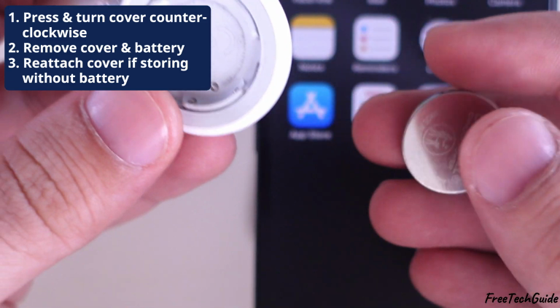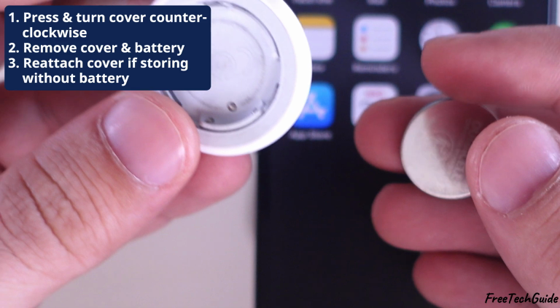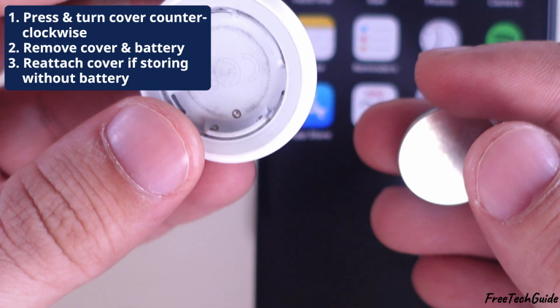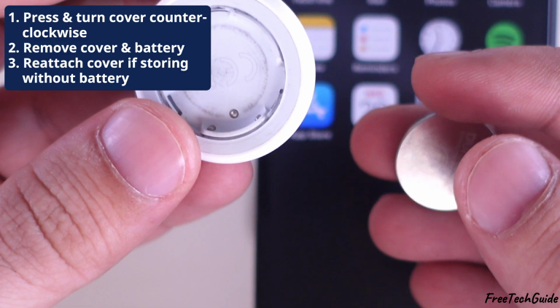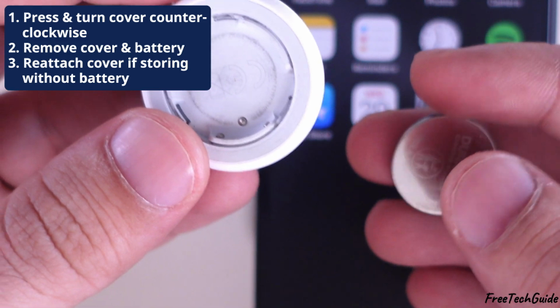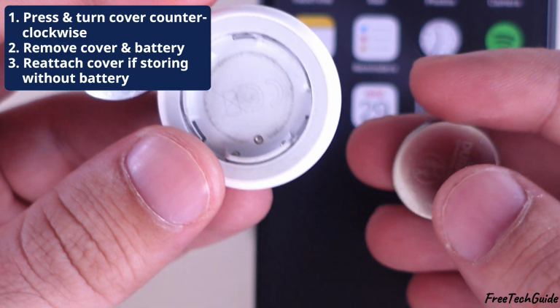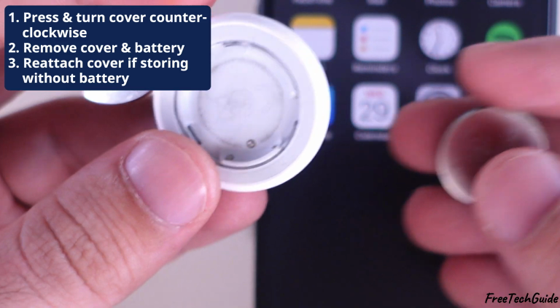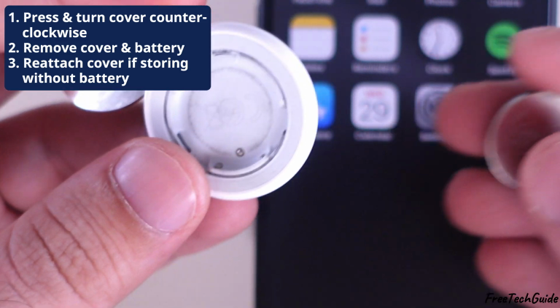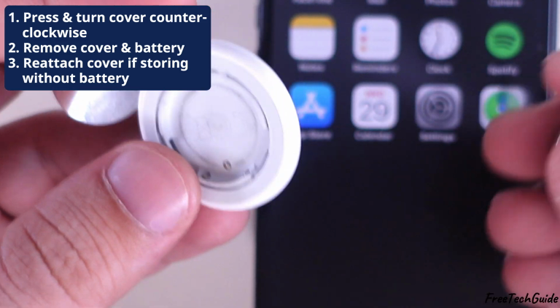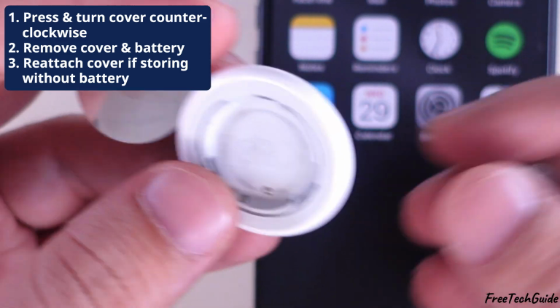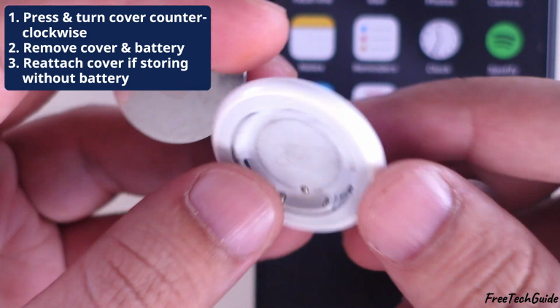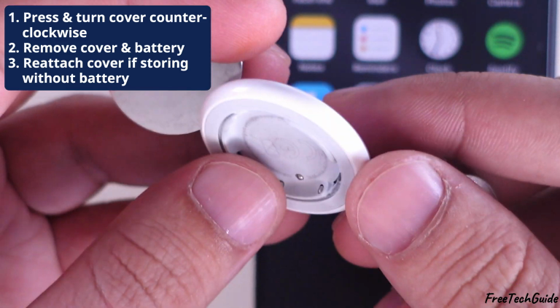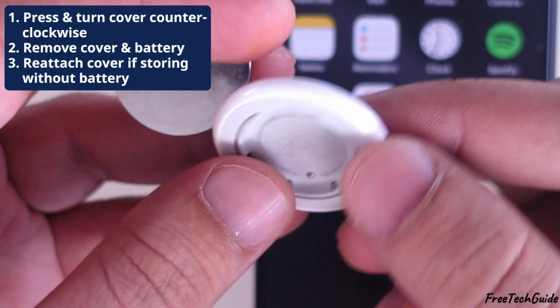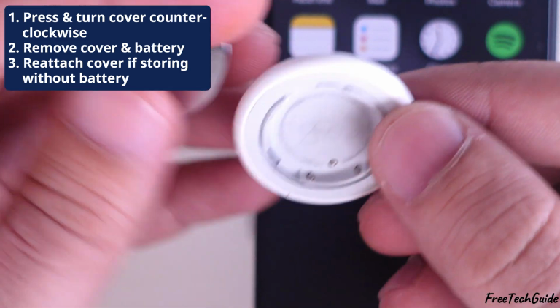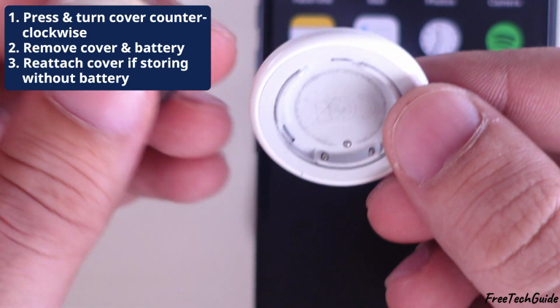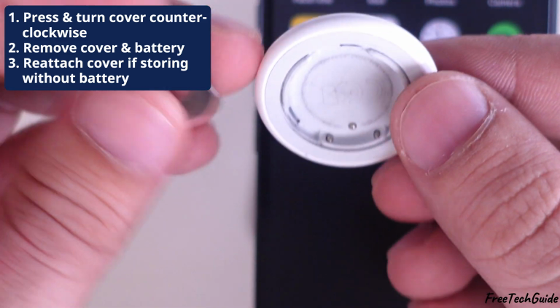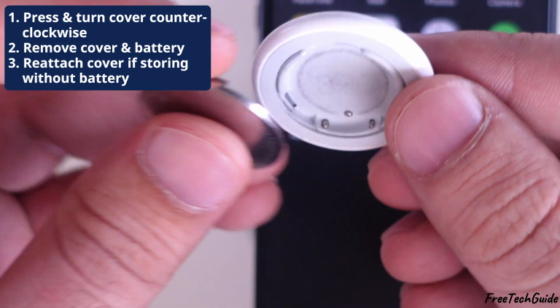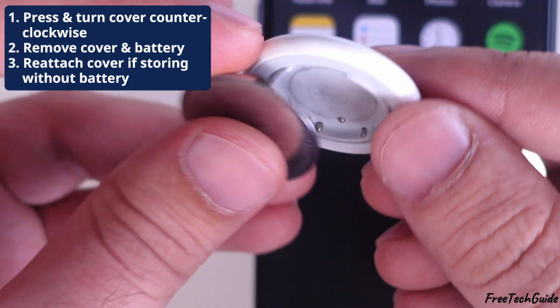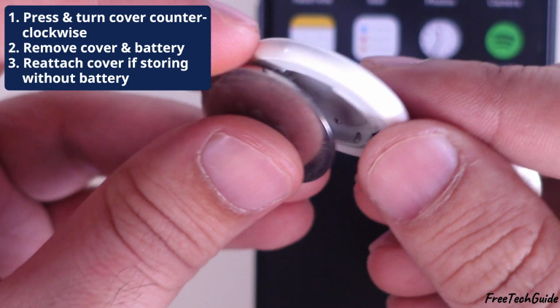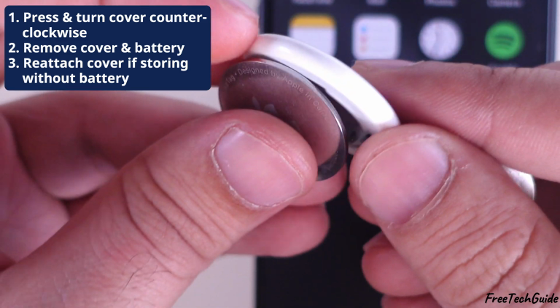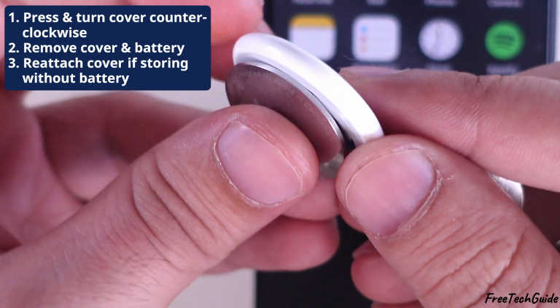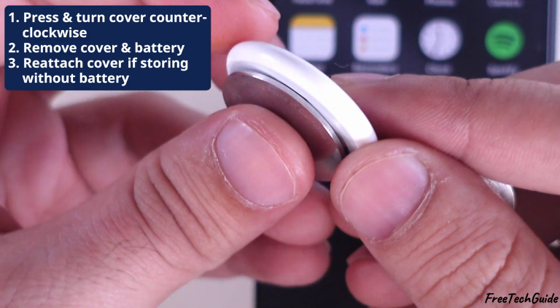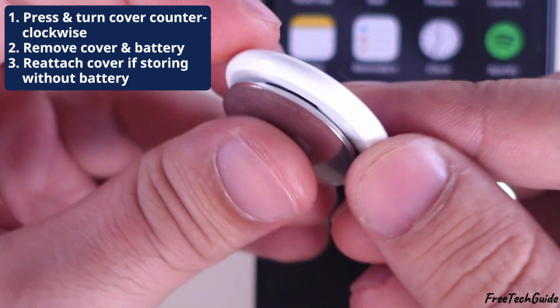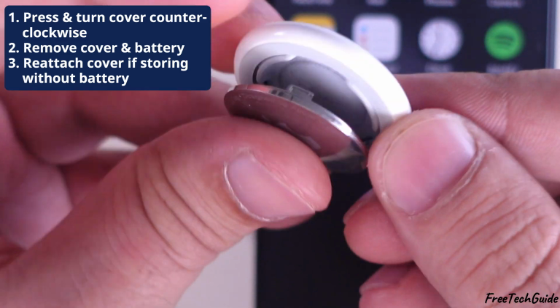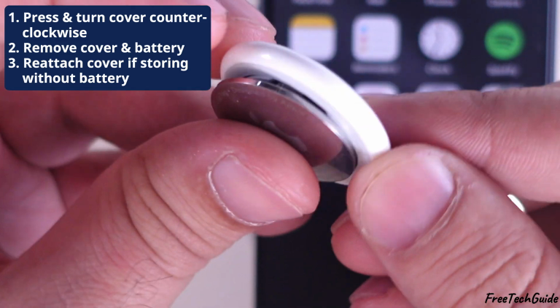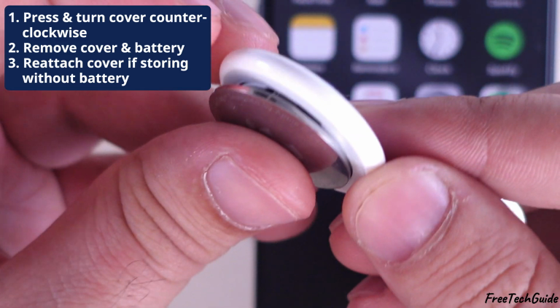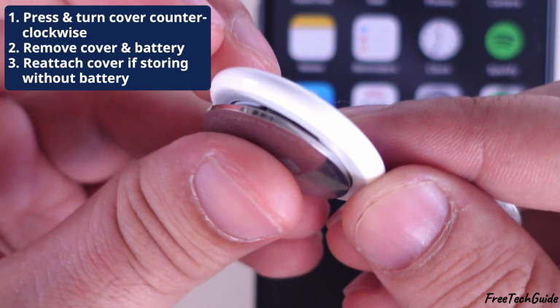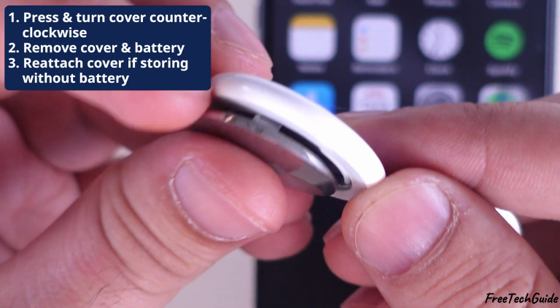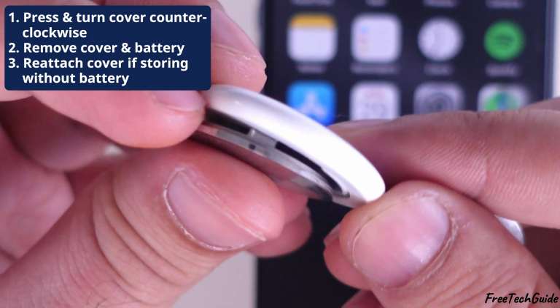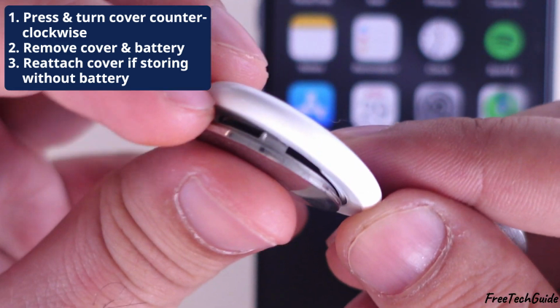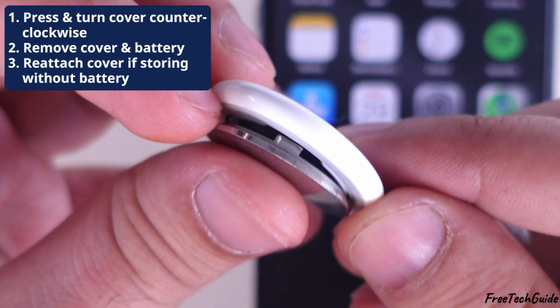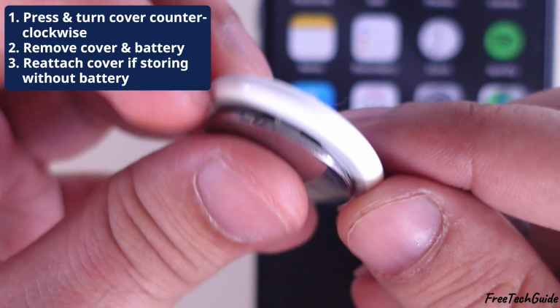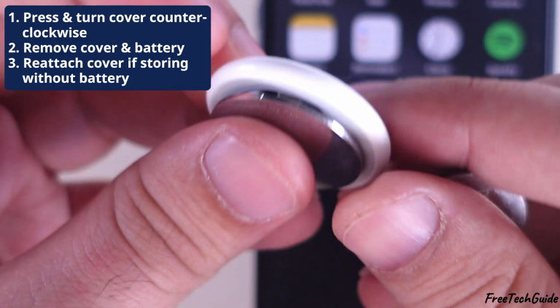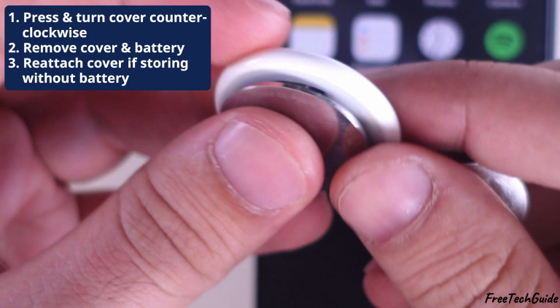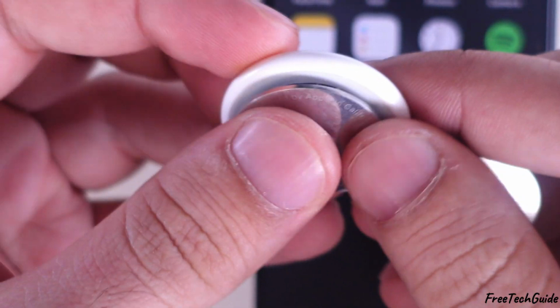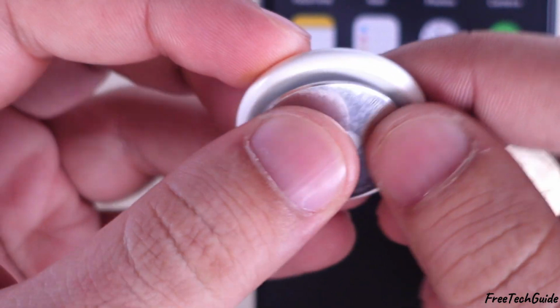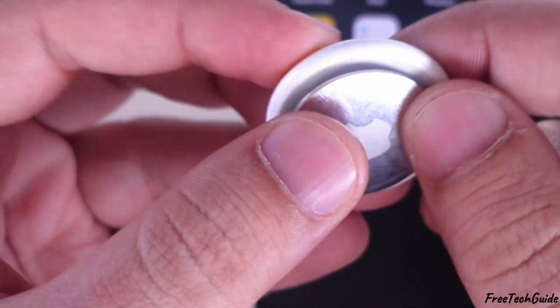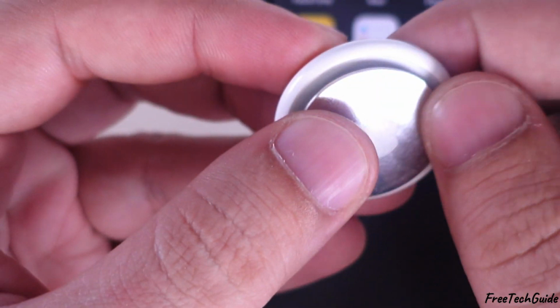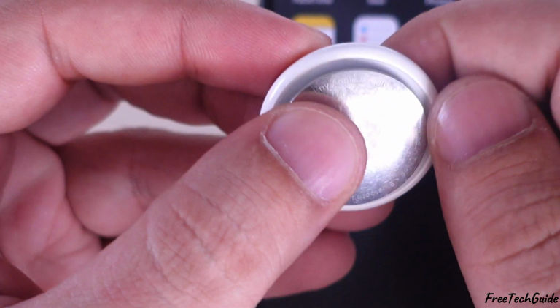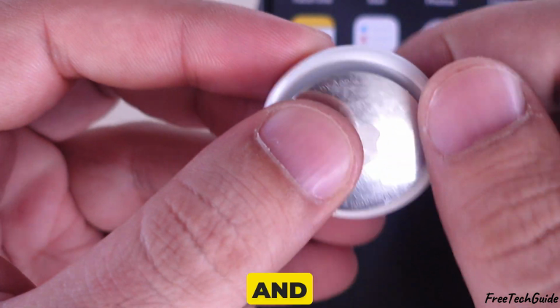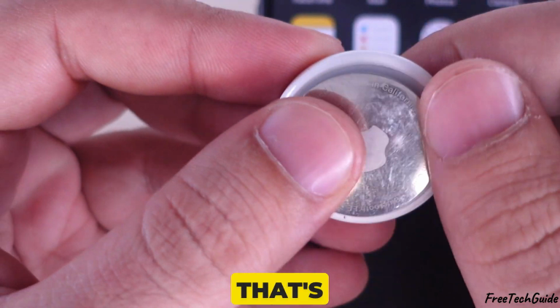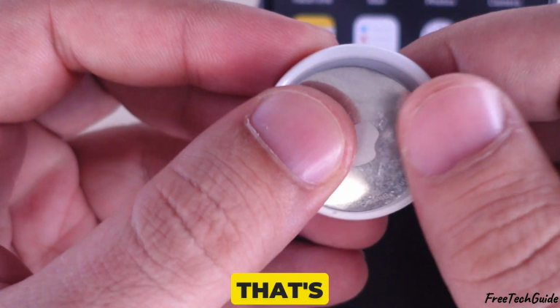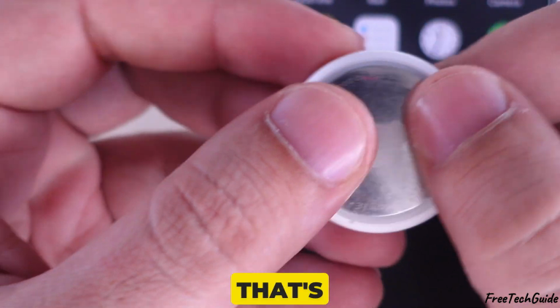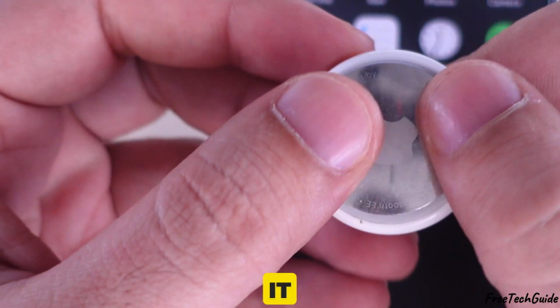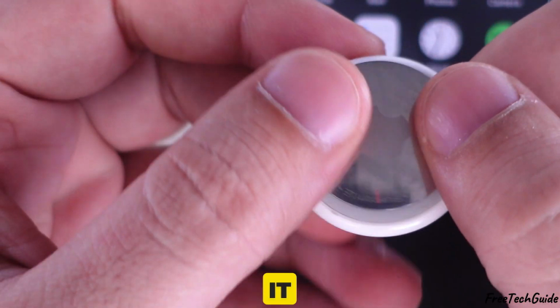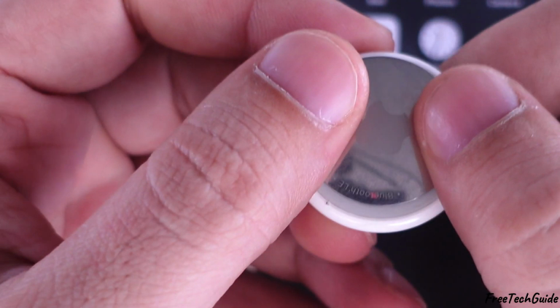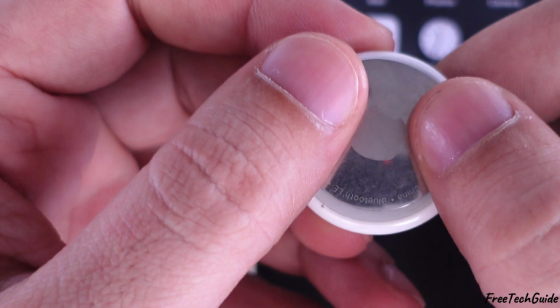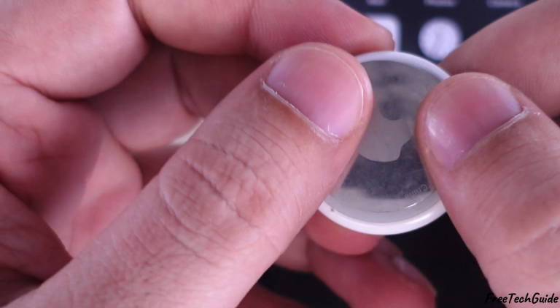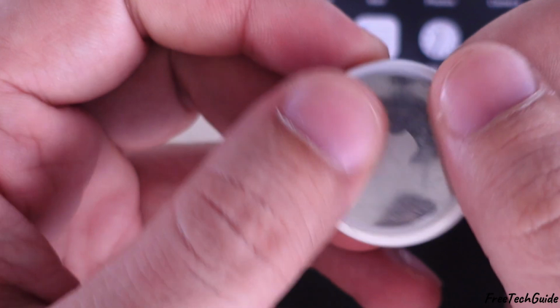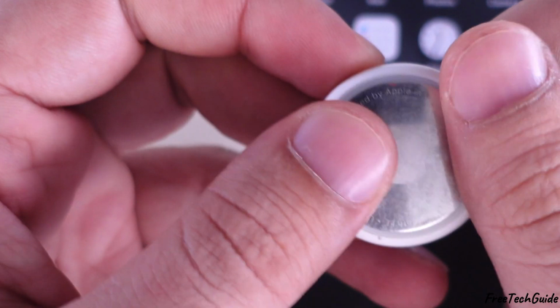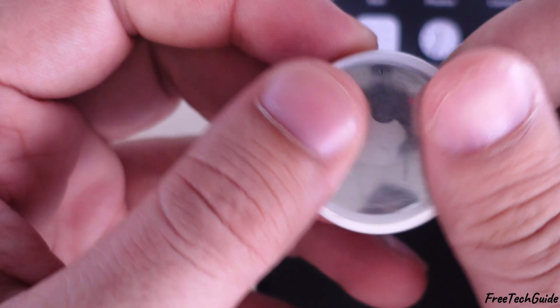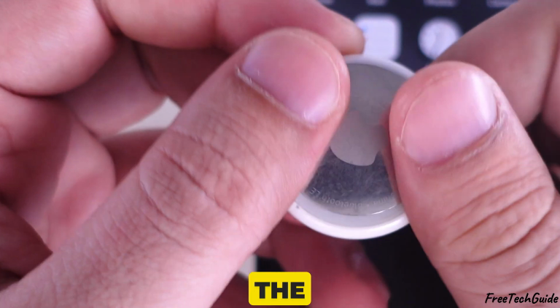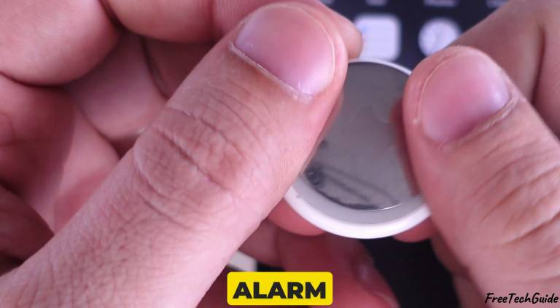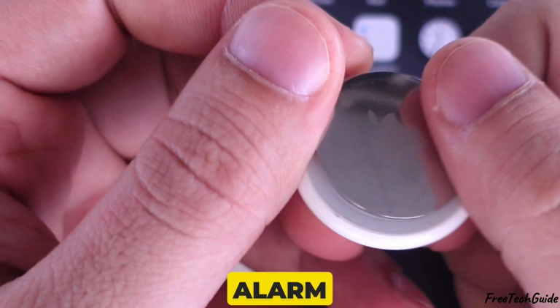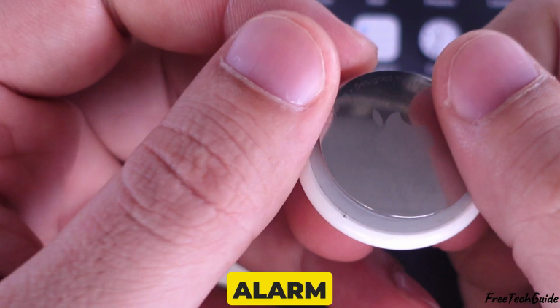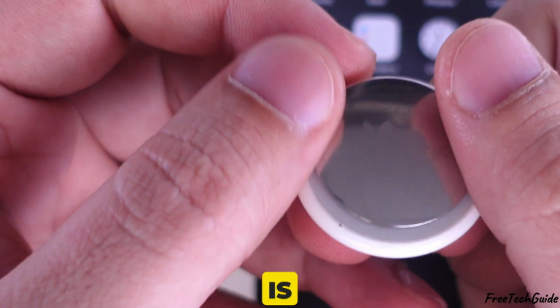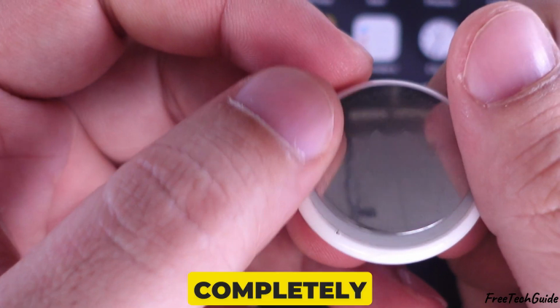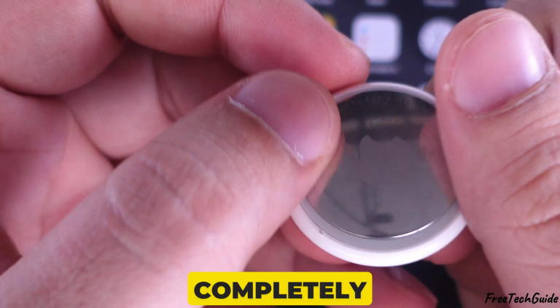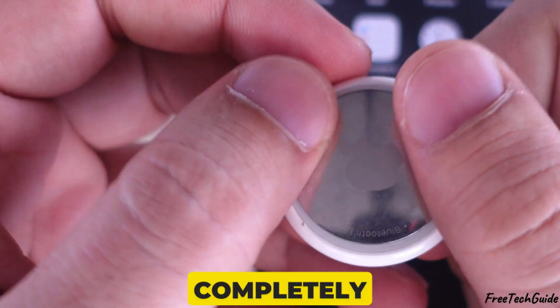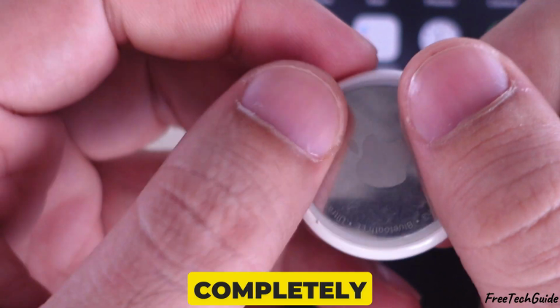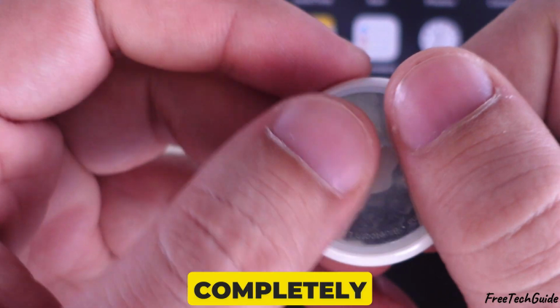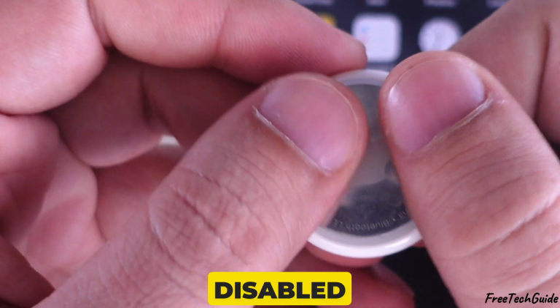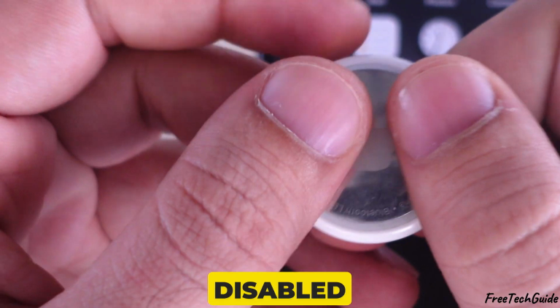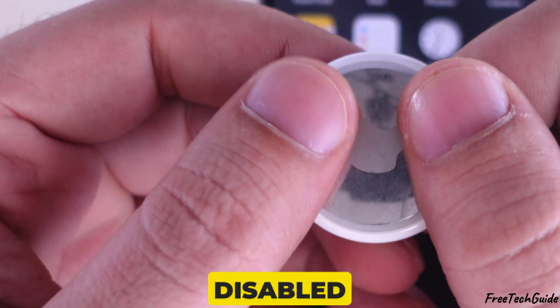If you want to store the AirTag, you can put the cover back on without the battery. And that's it — the alarm is completely disabled.